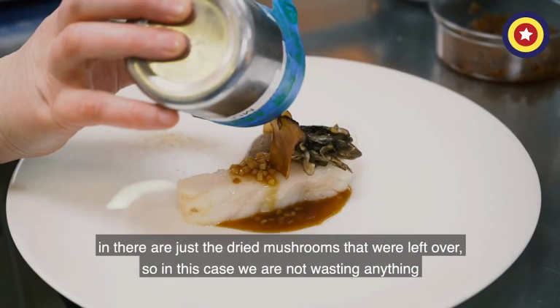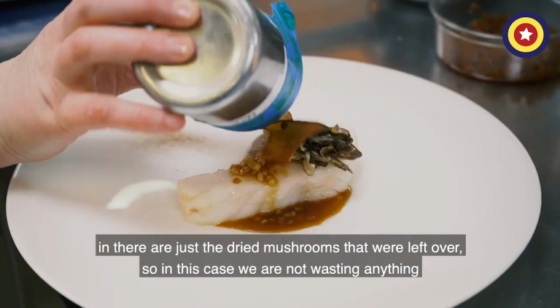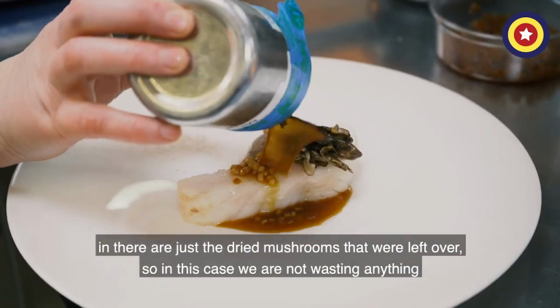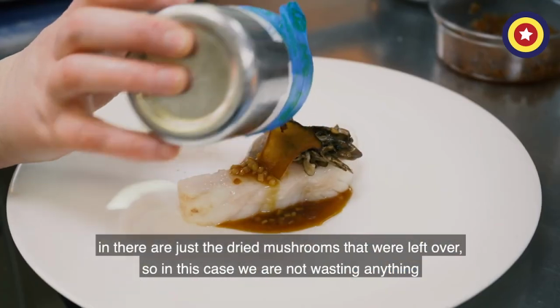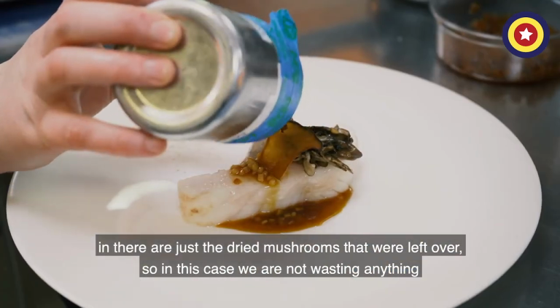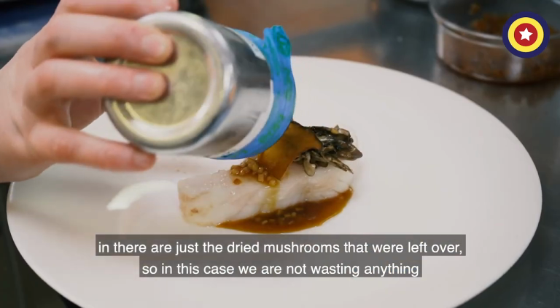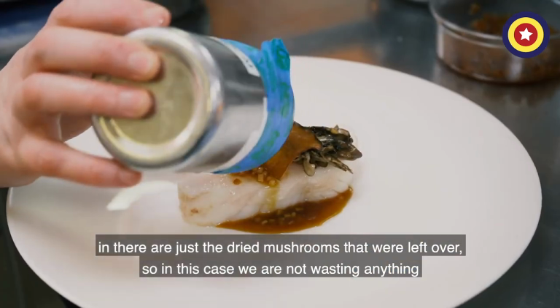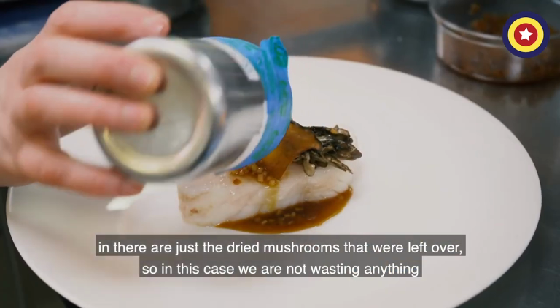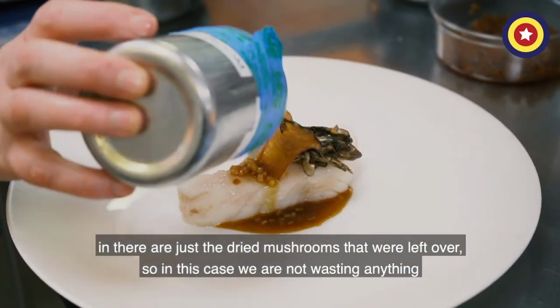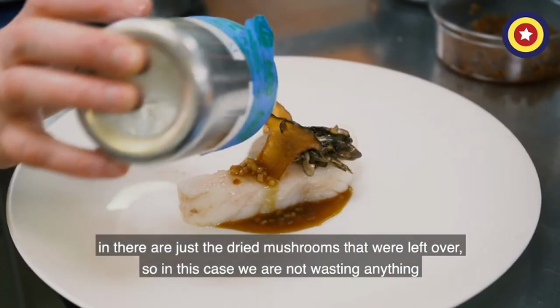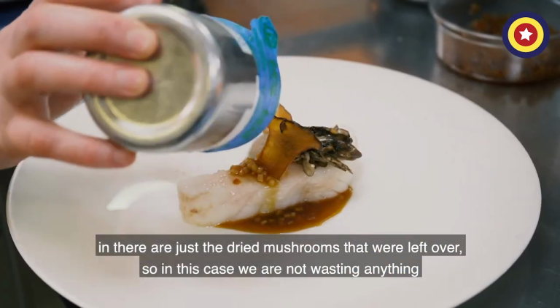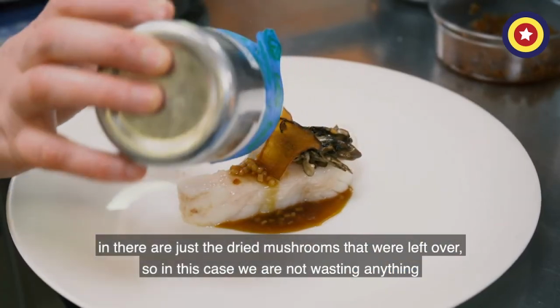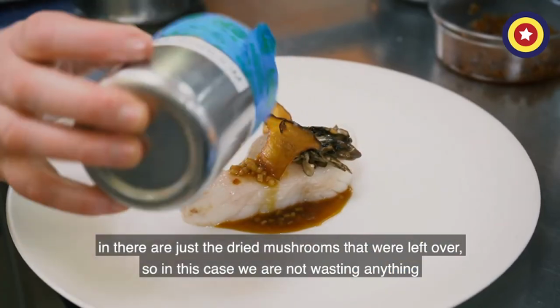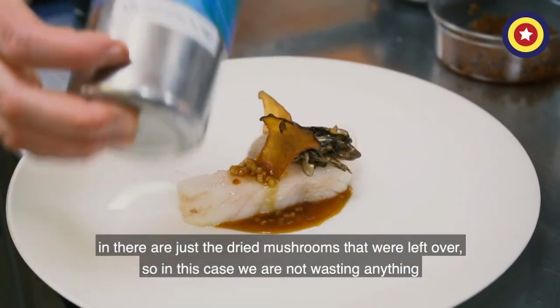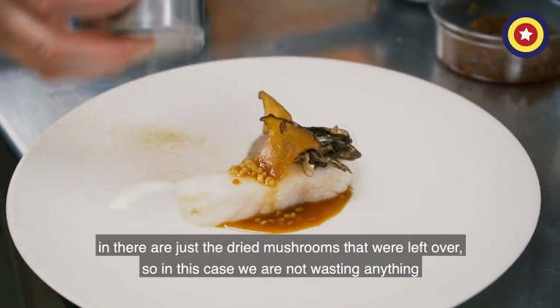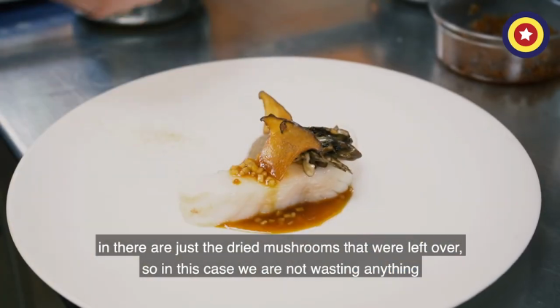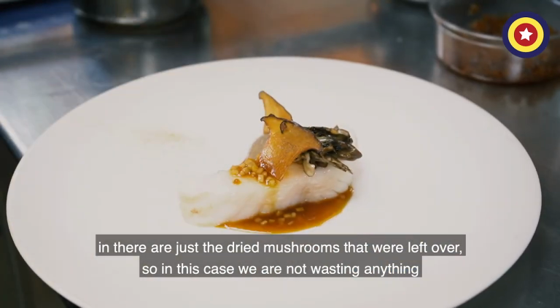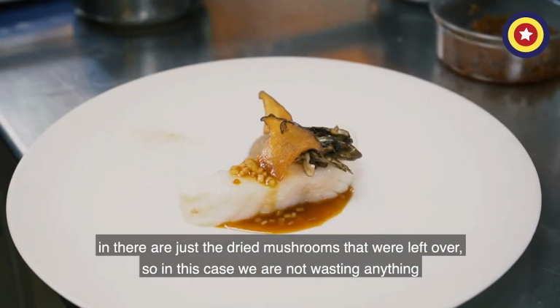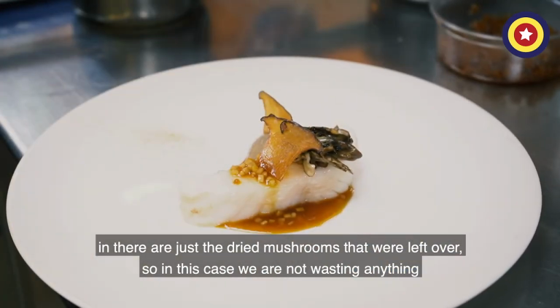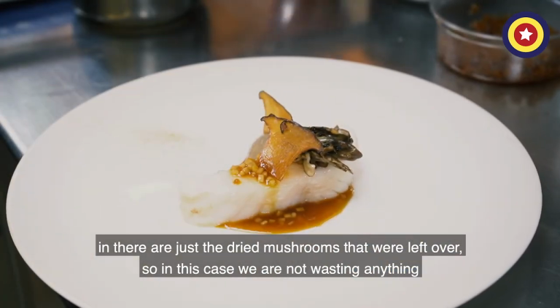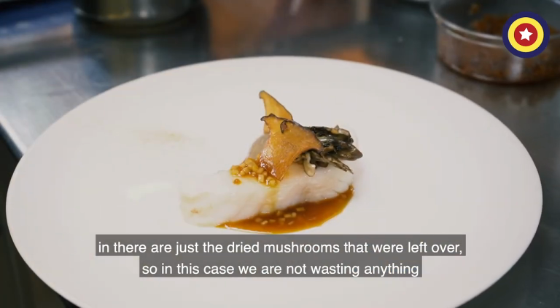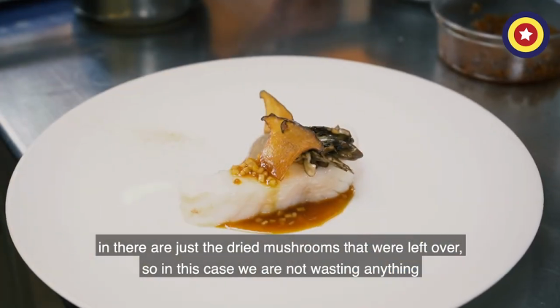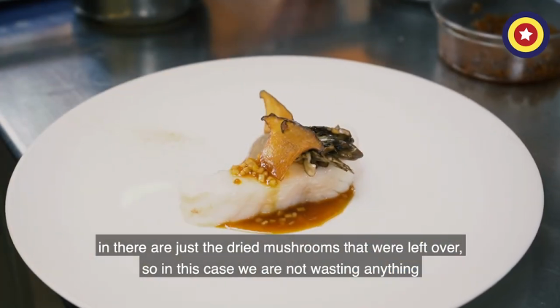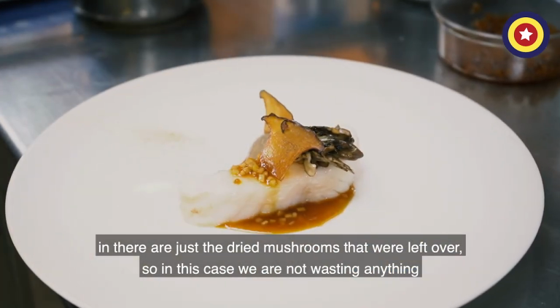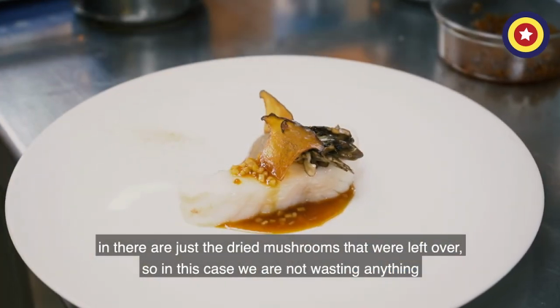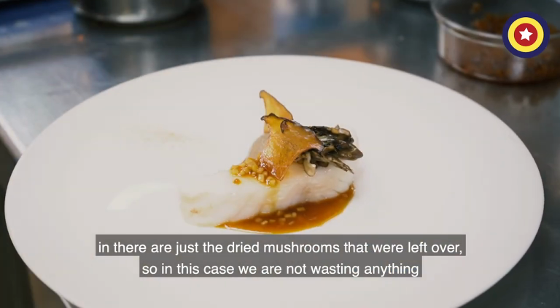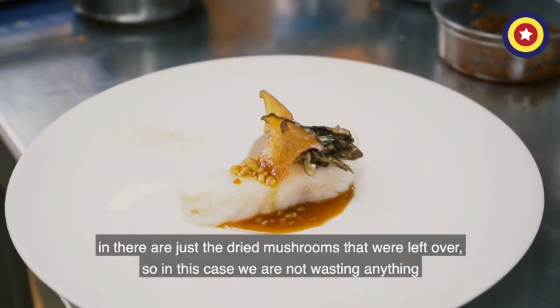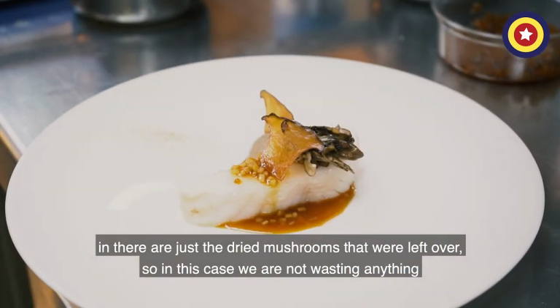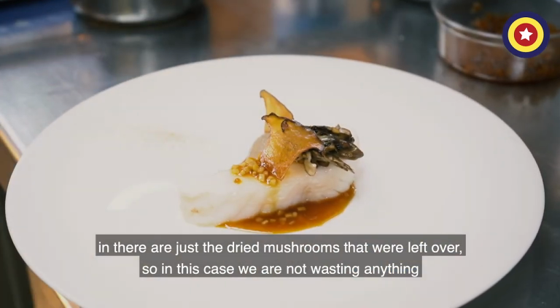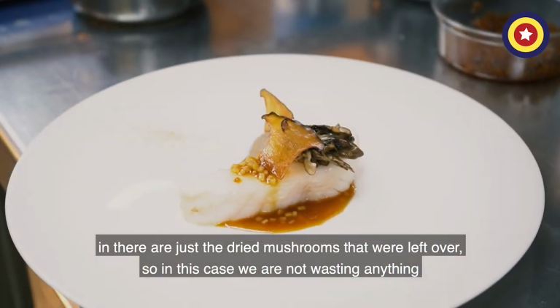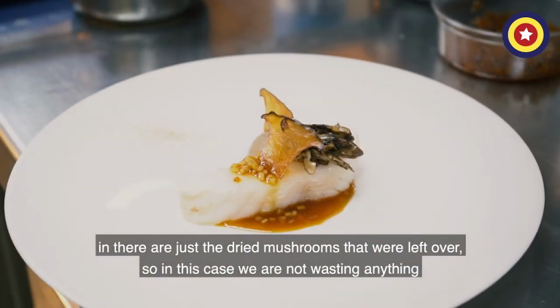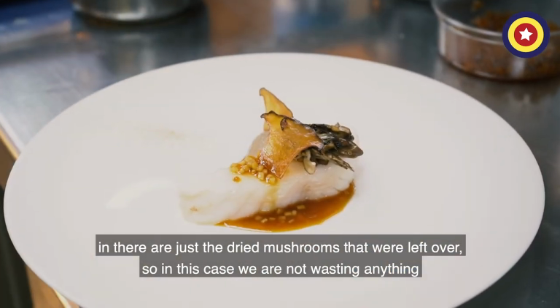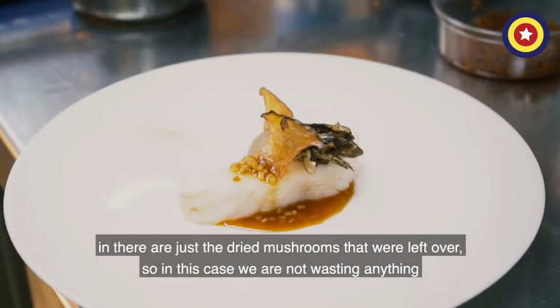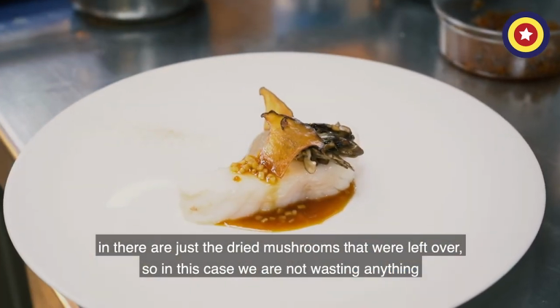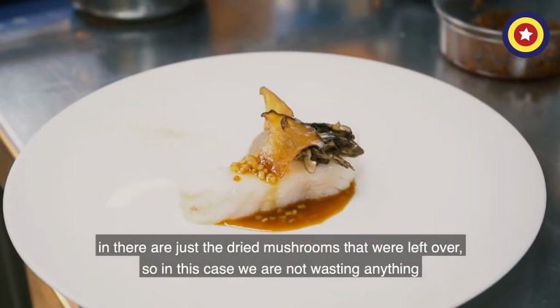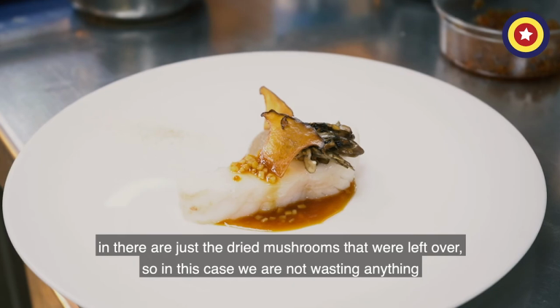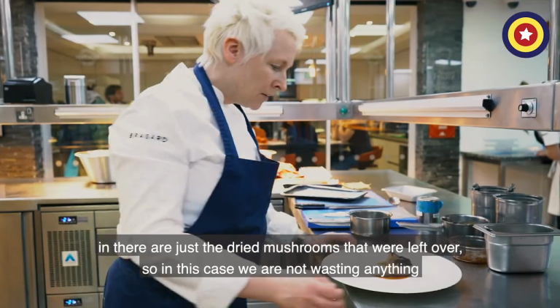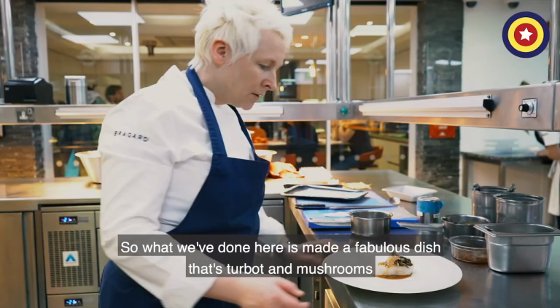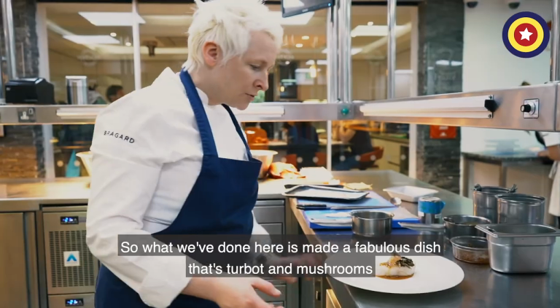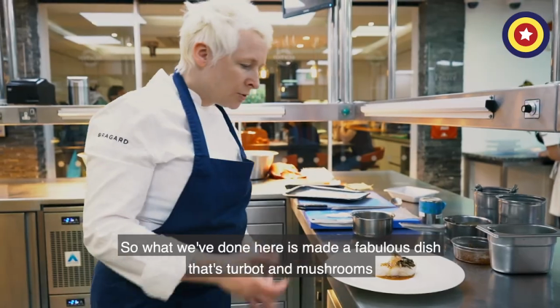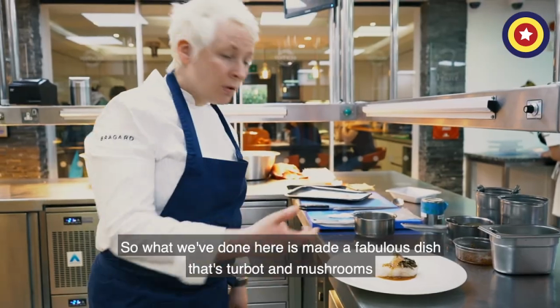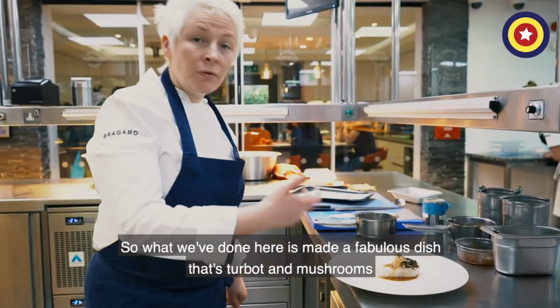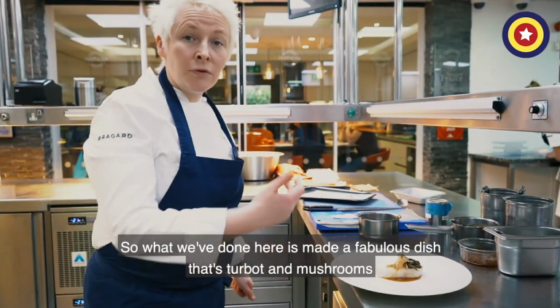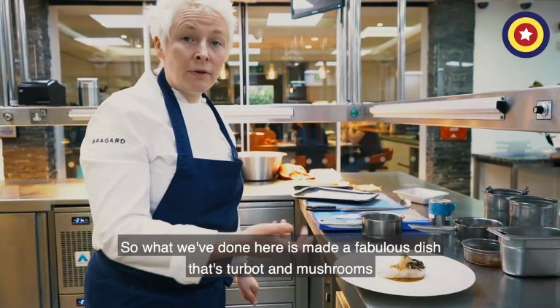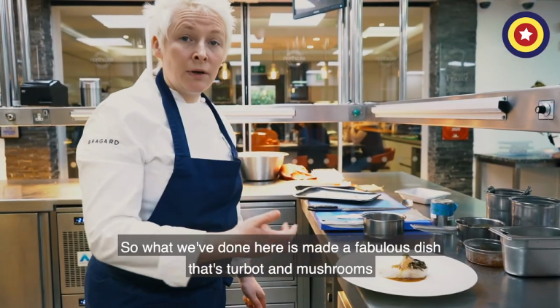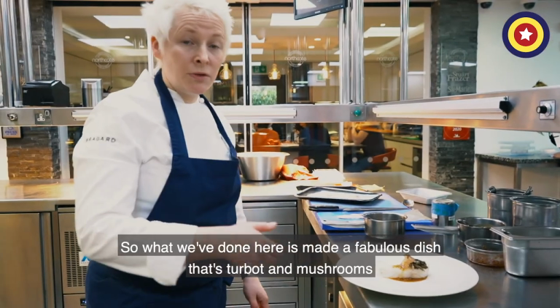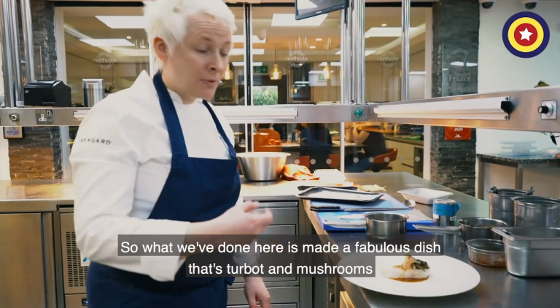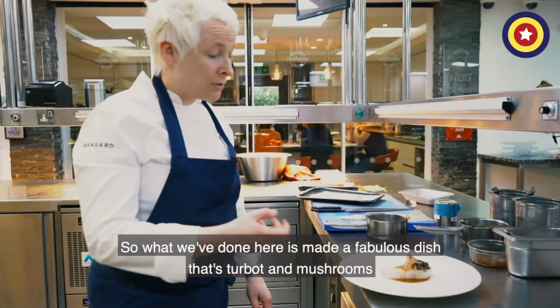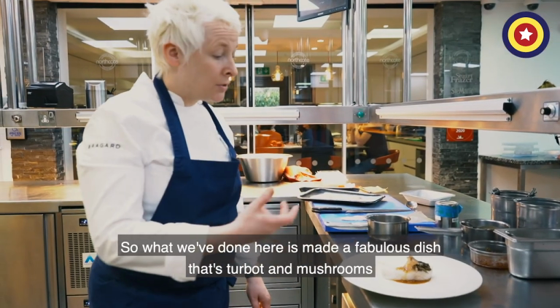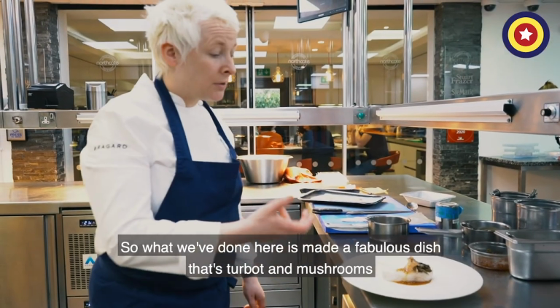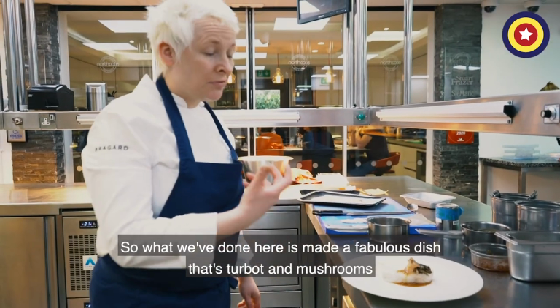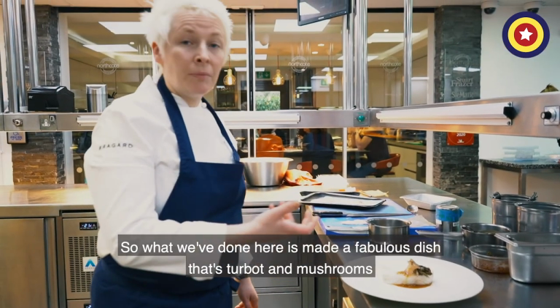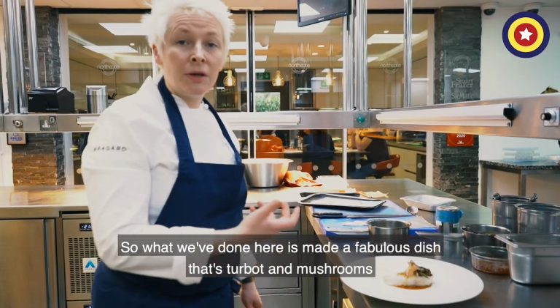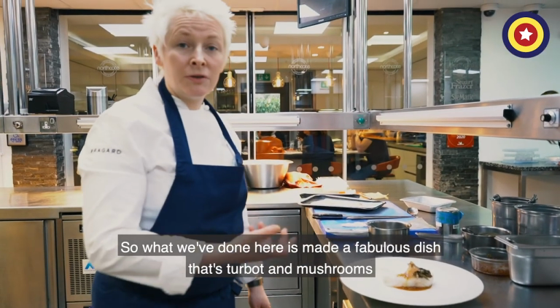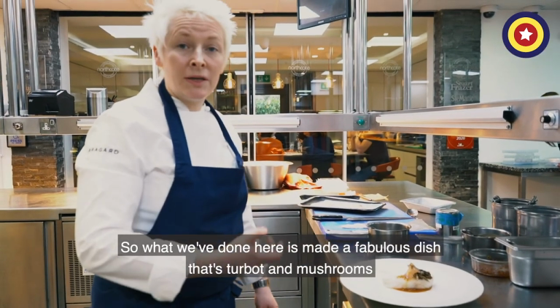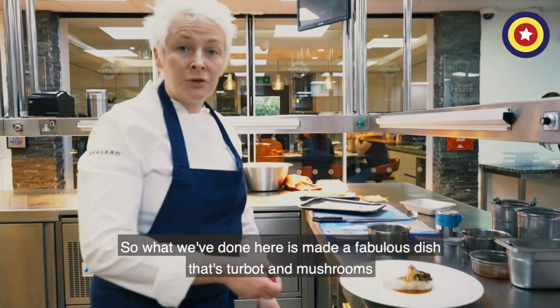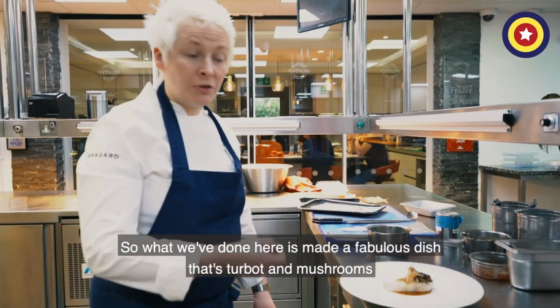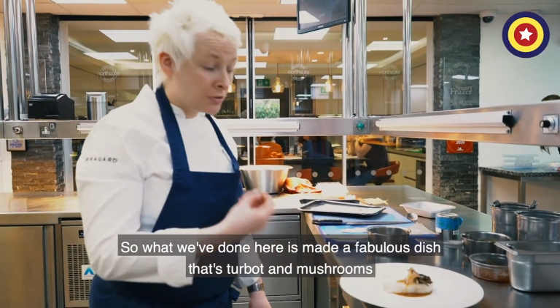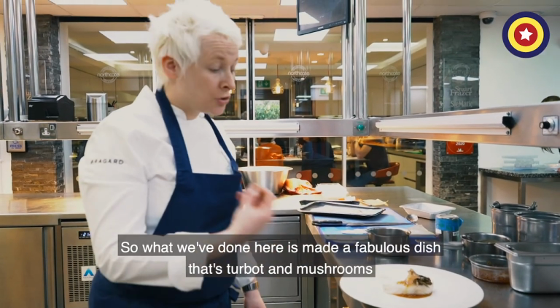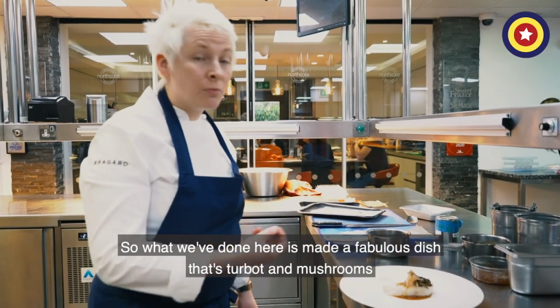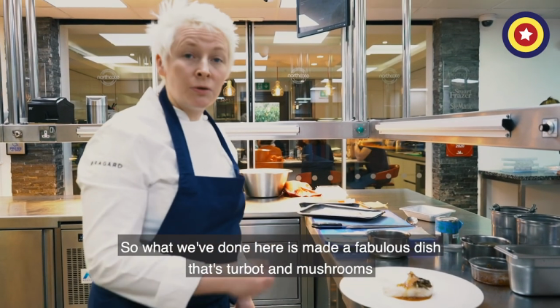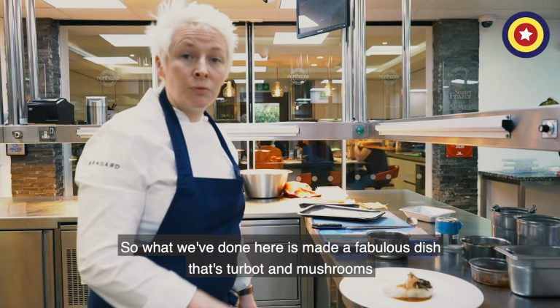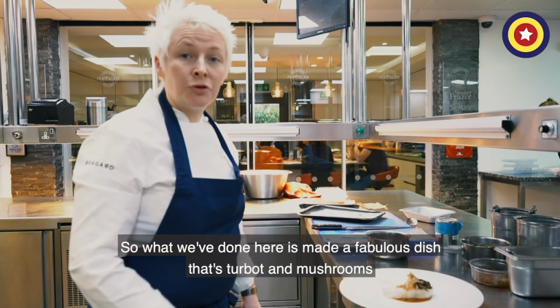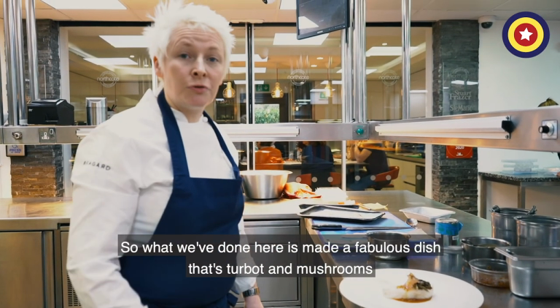All there is is the dried mushrooms — the leftovers — so in this case we're not wasting anything. What we've done here is made a really fabulous dish centred with mushrooms.